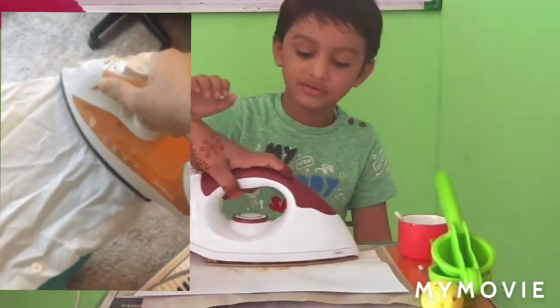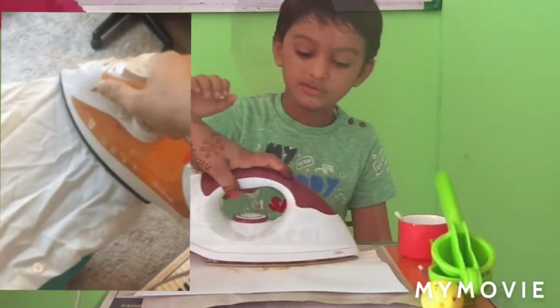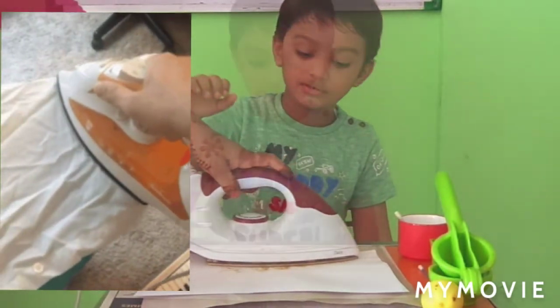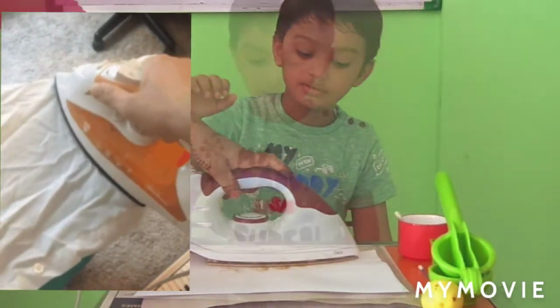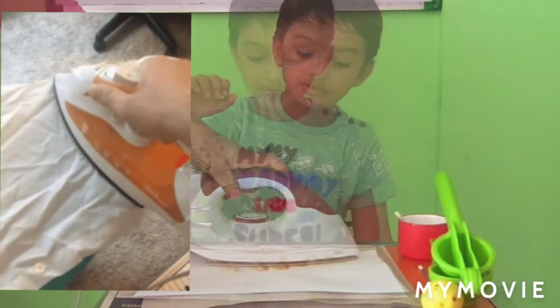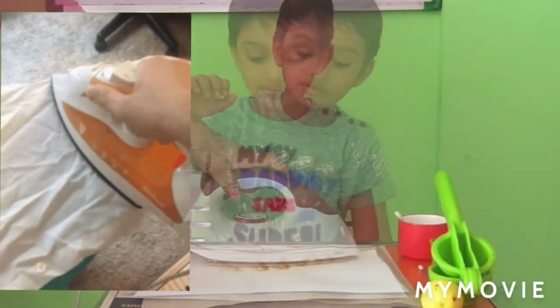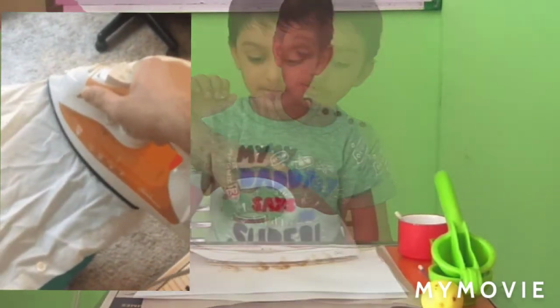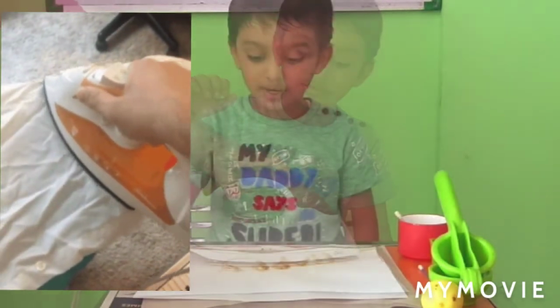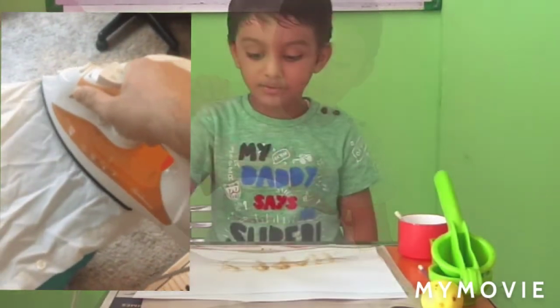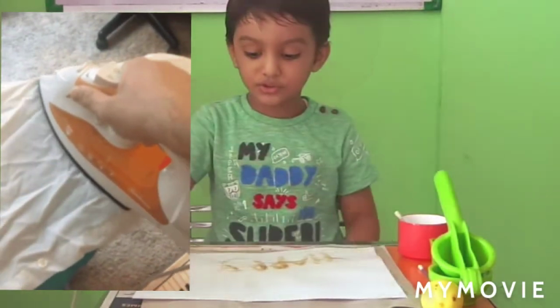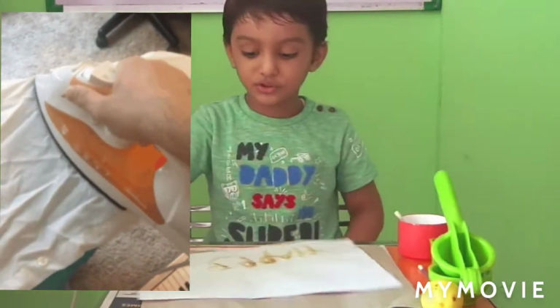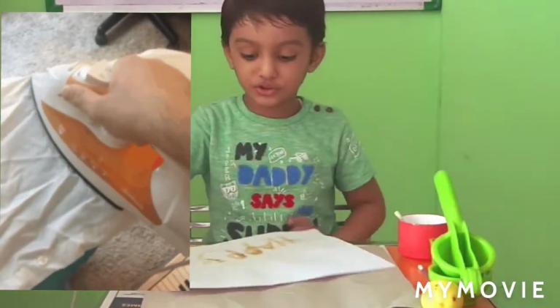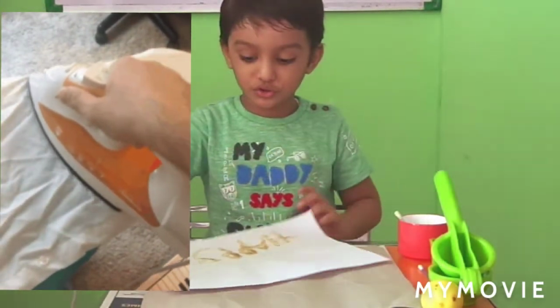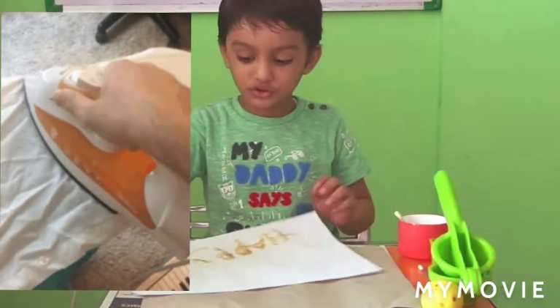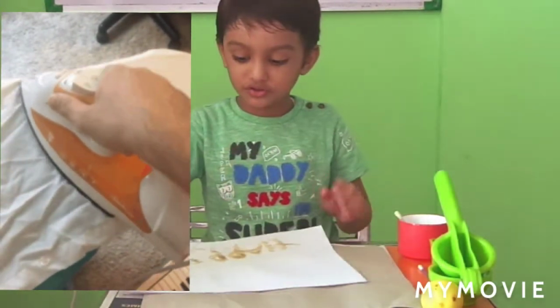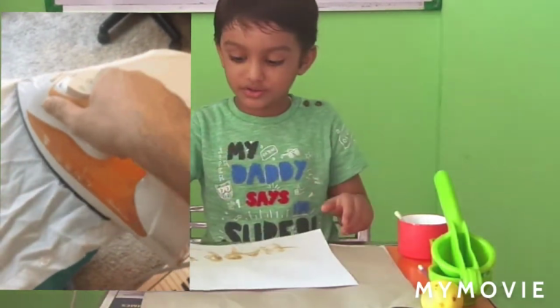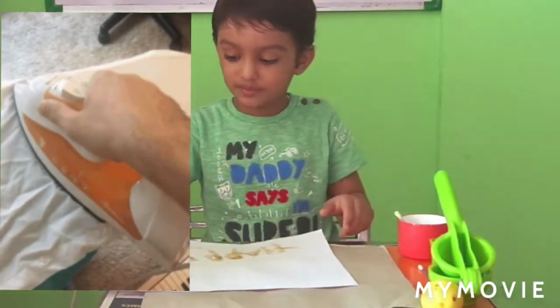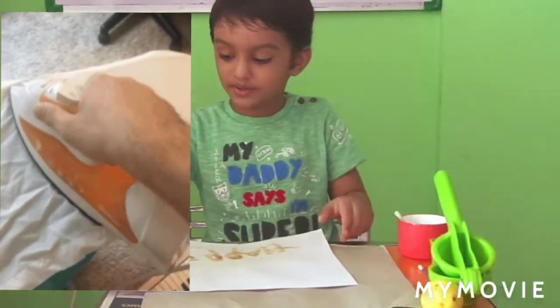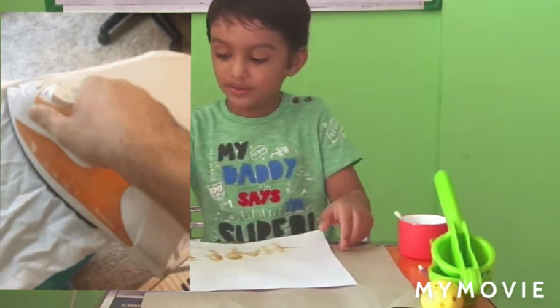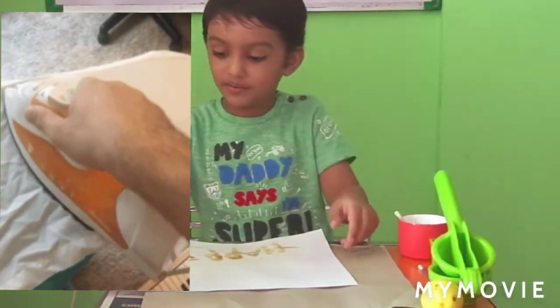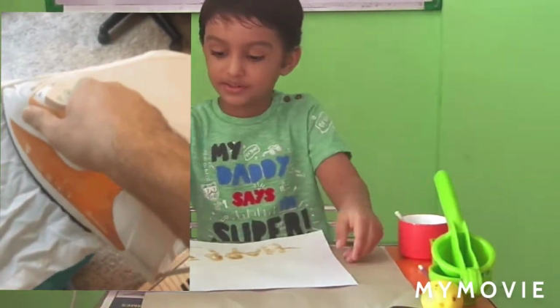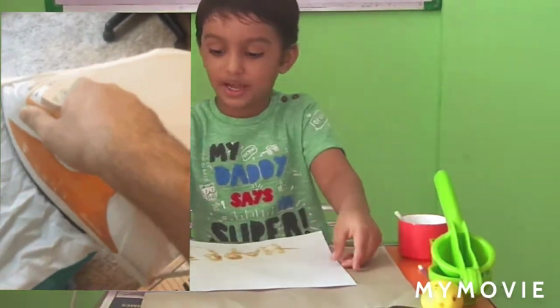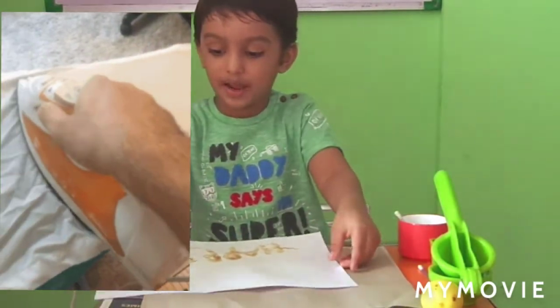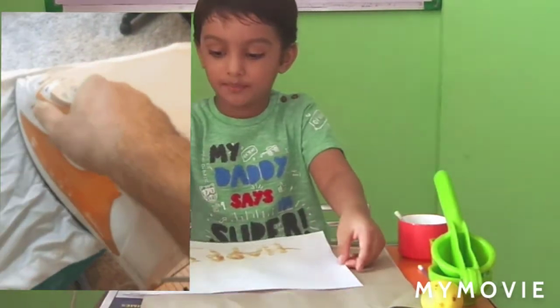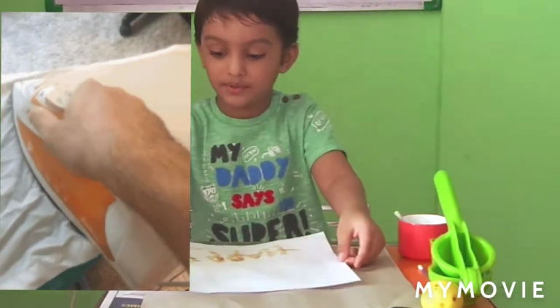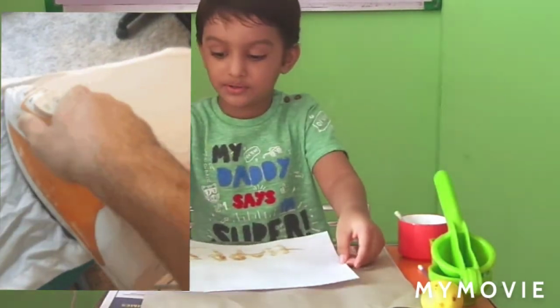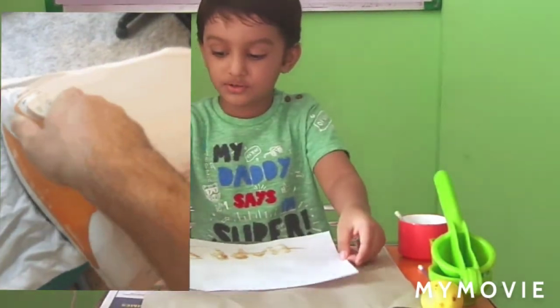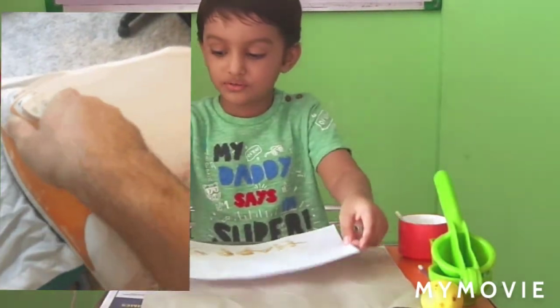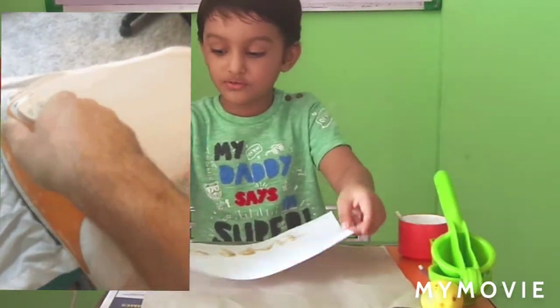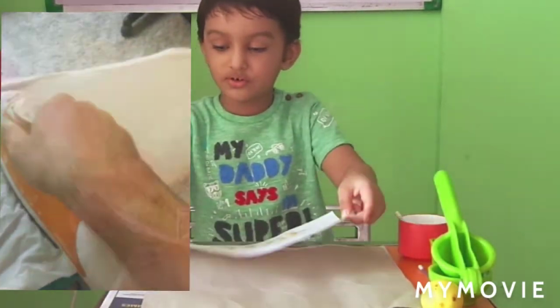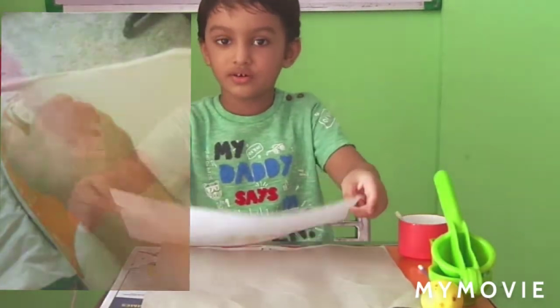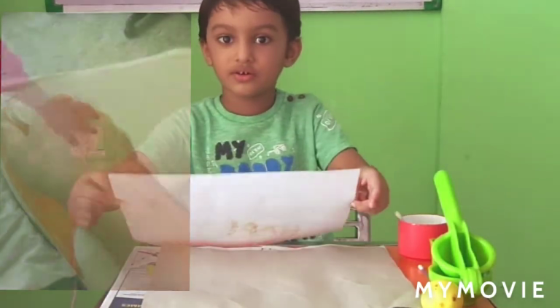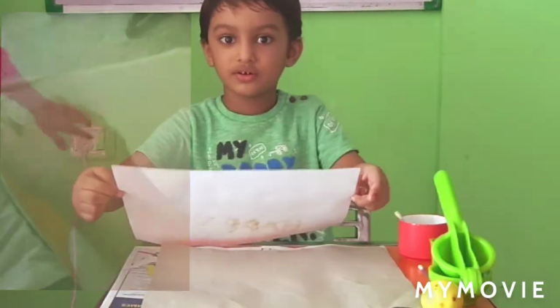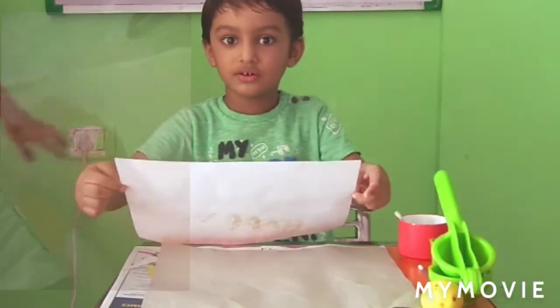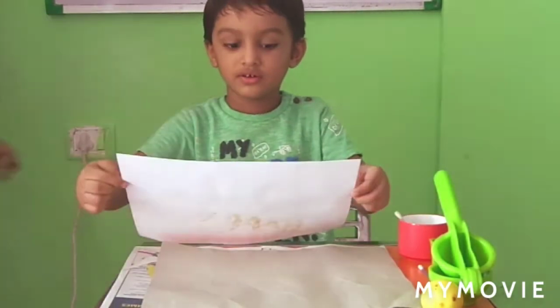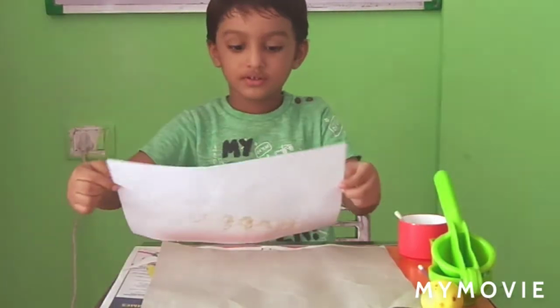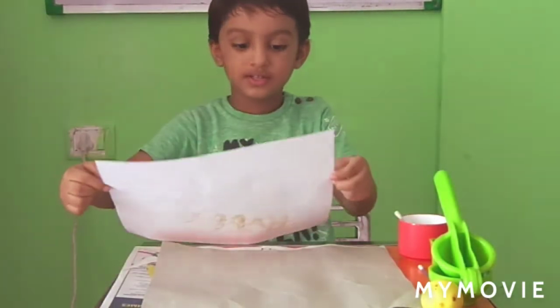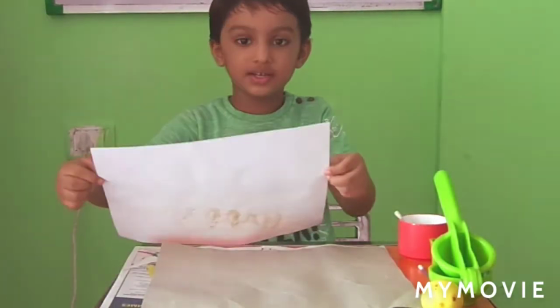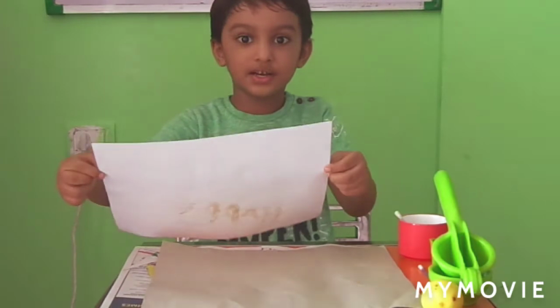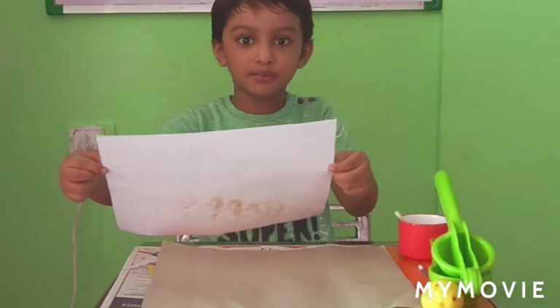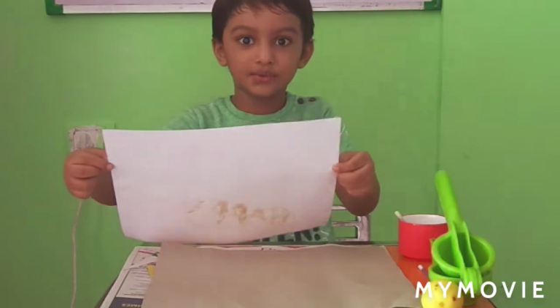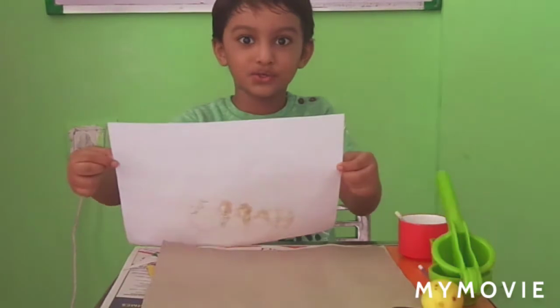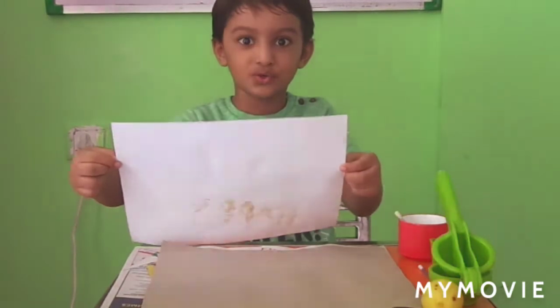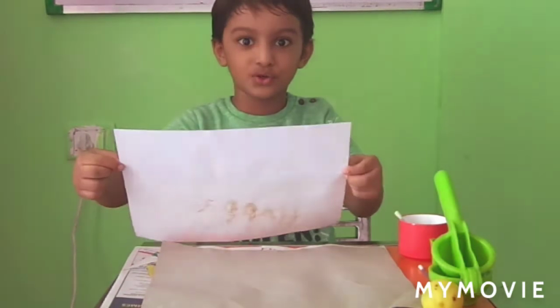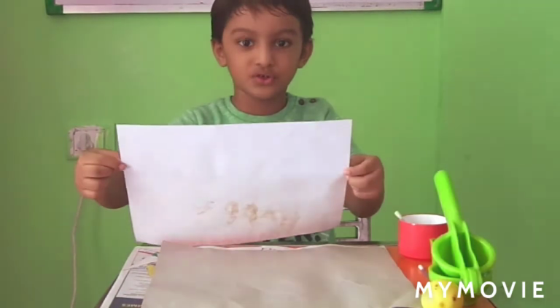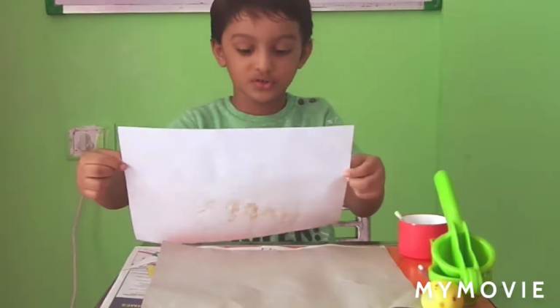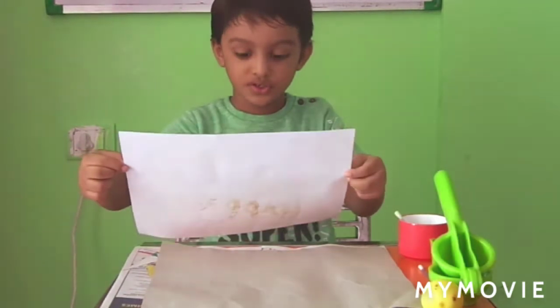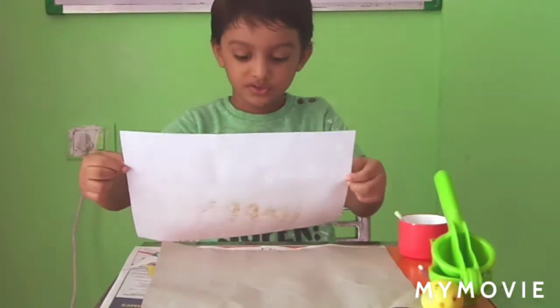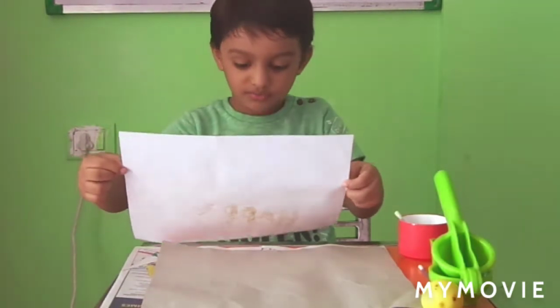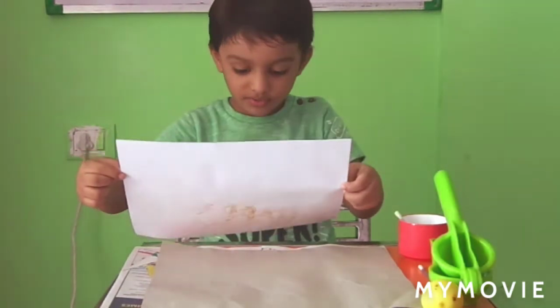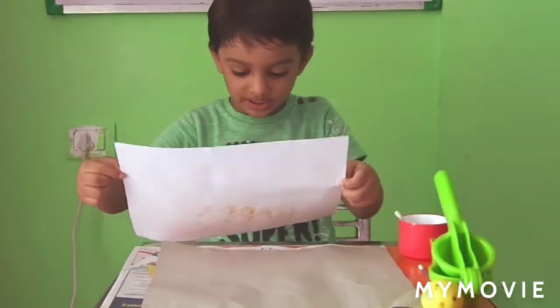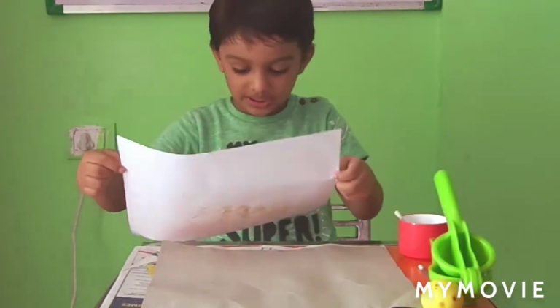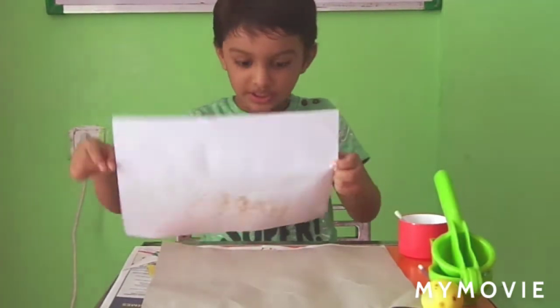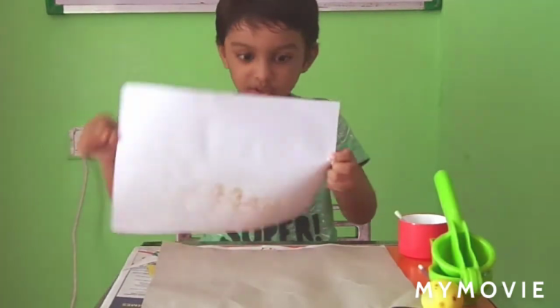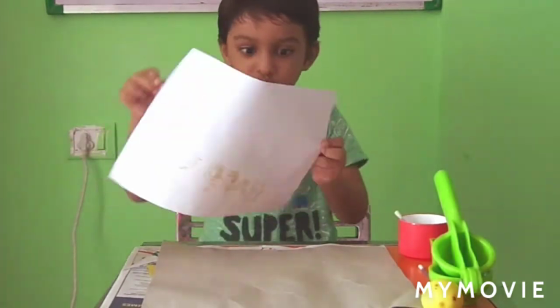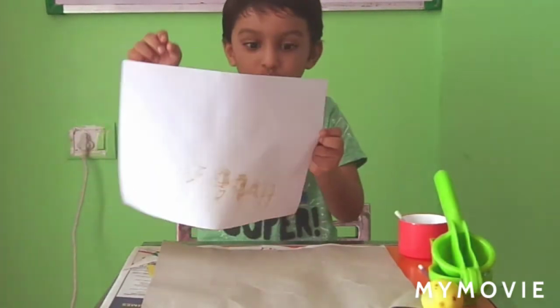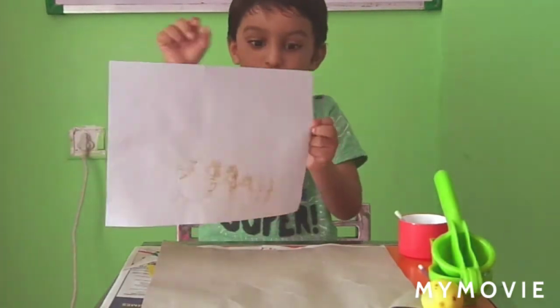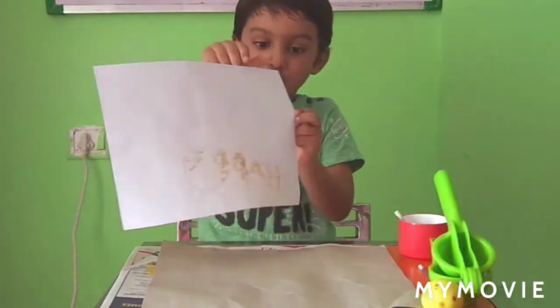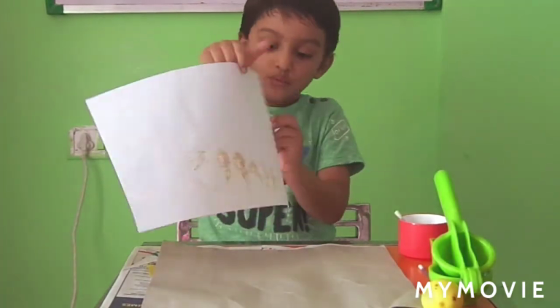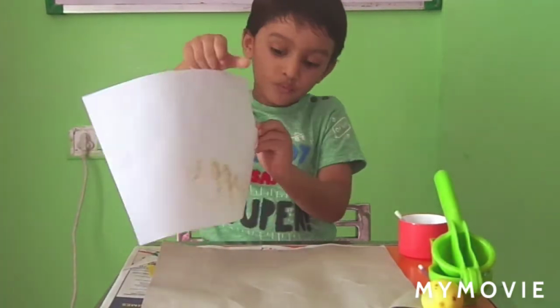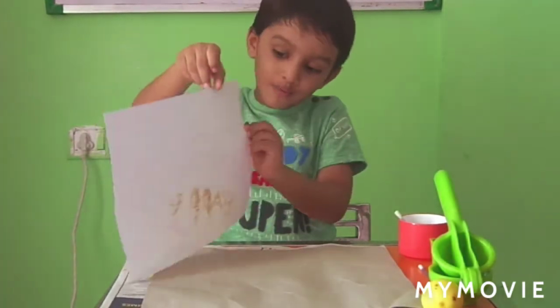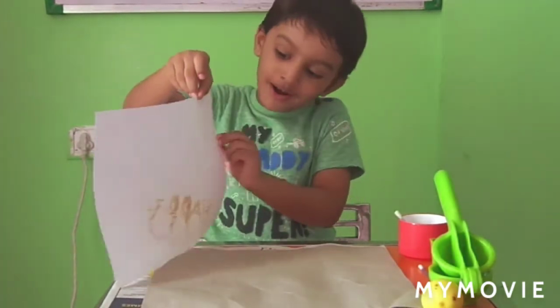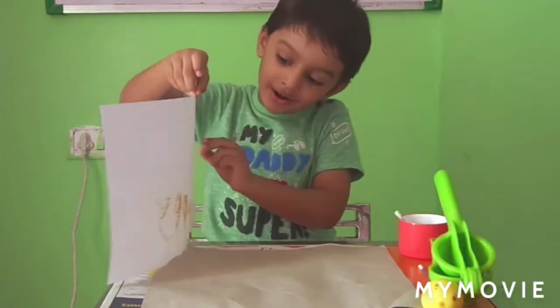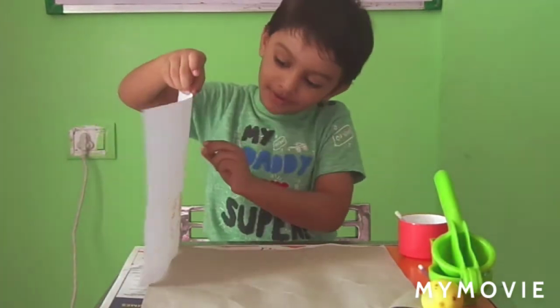Let me show you what happened. Do you know? Let me show you. Three, two, one.